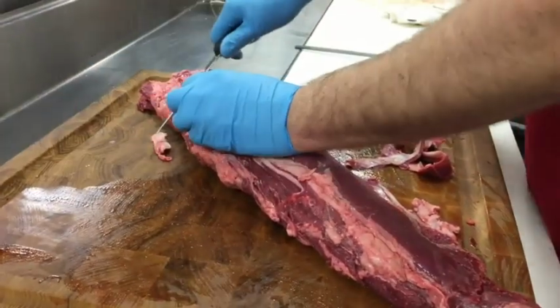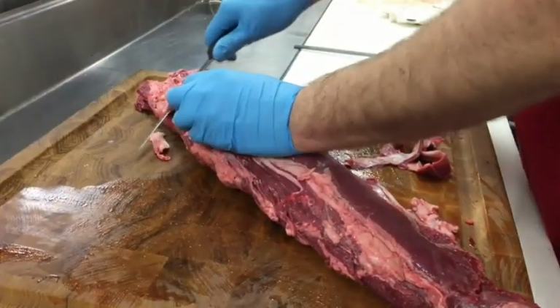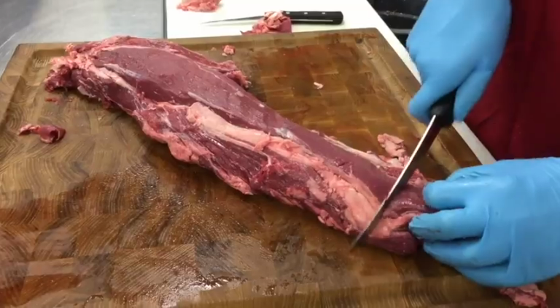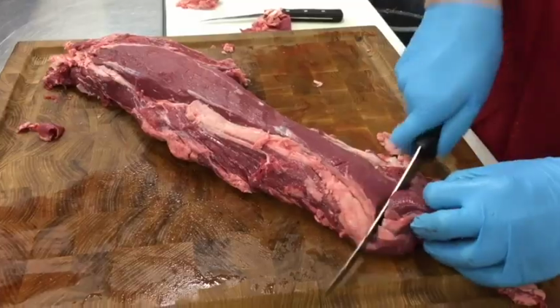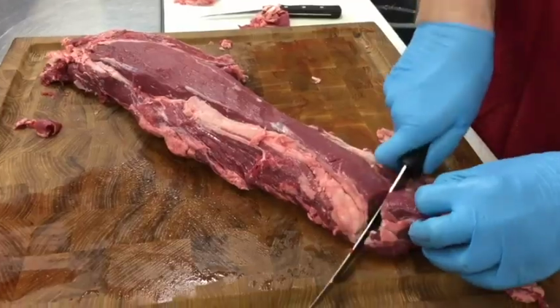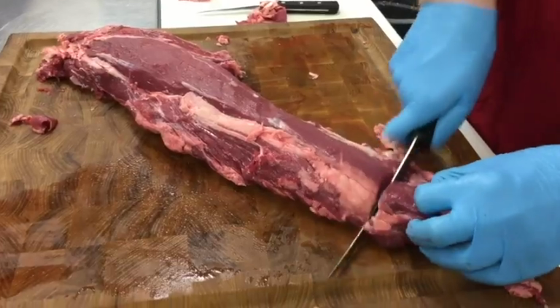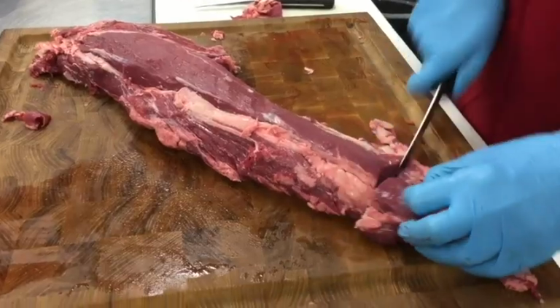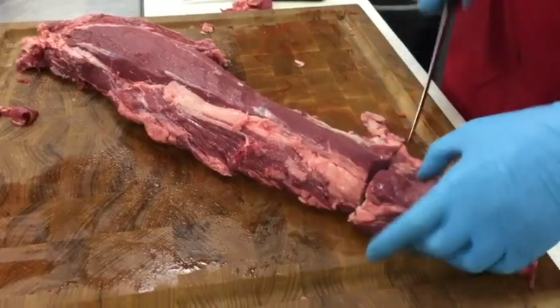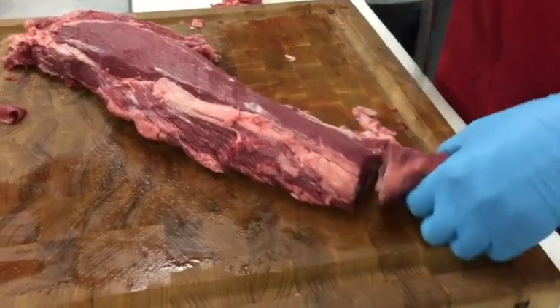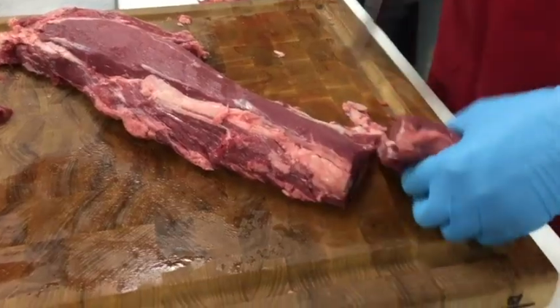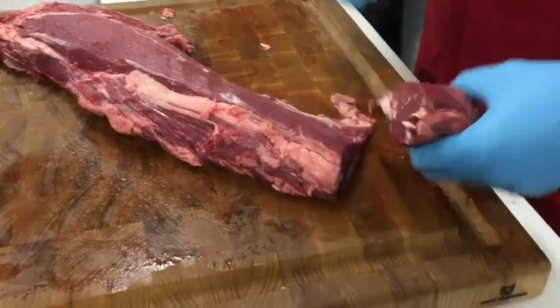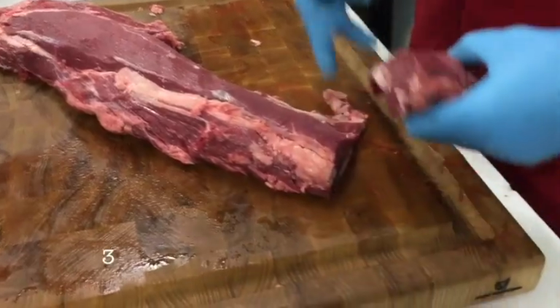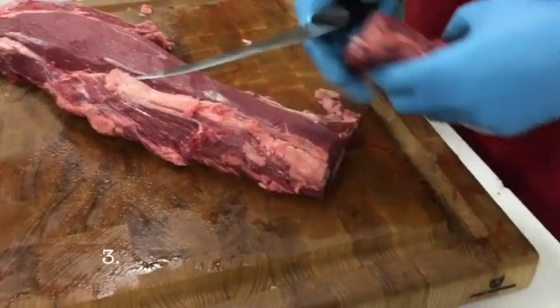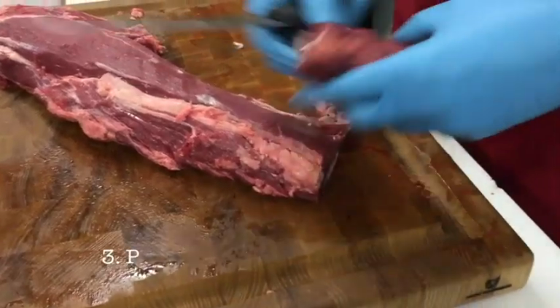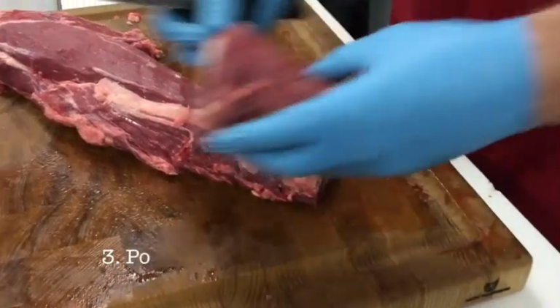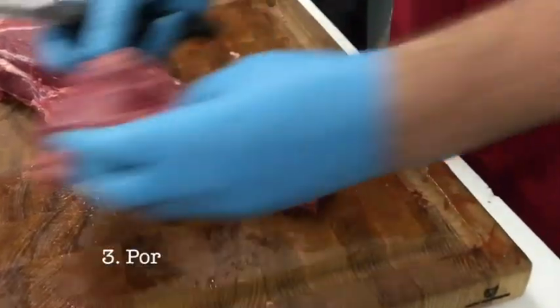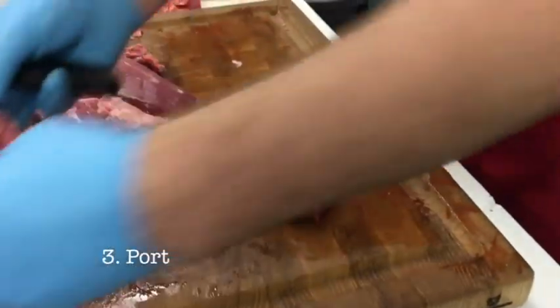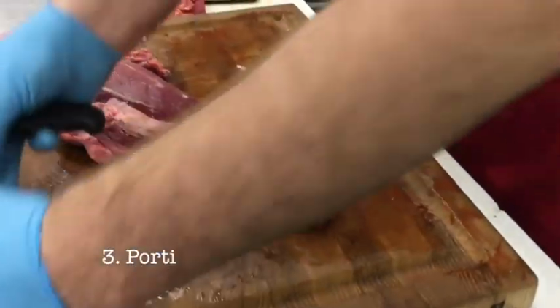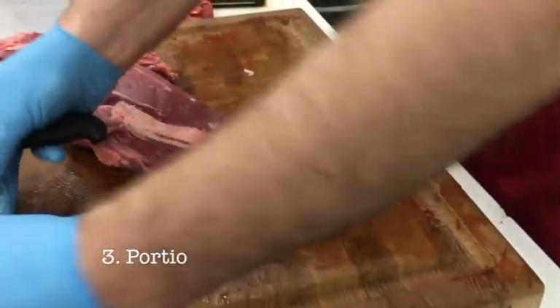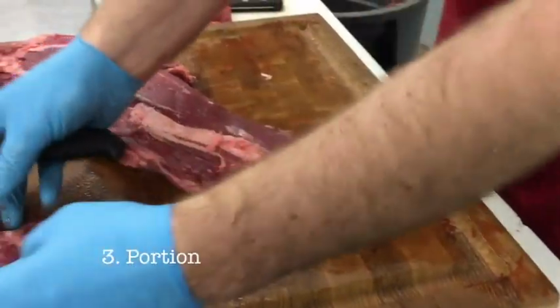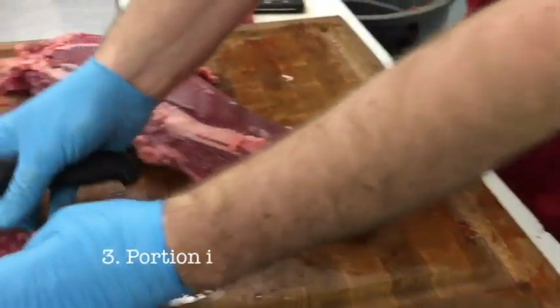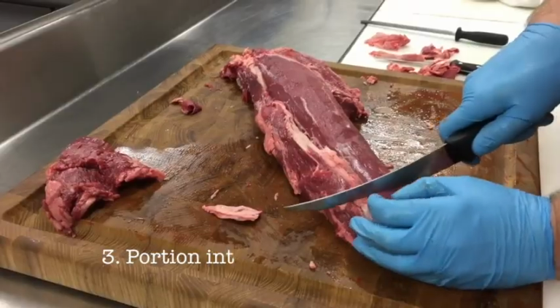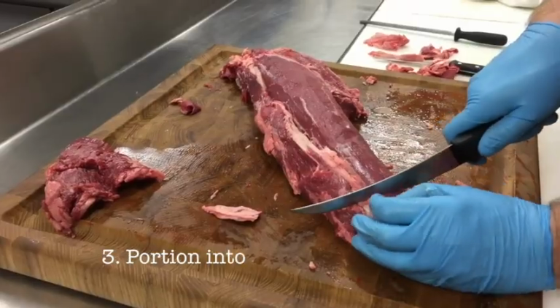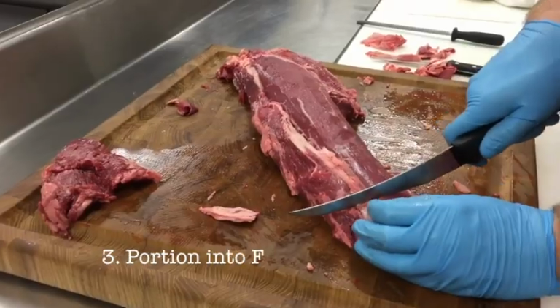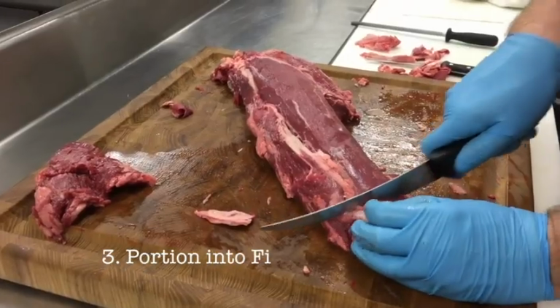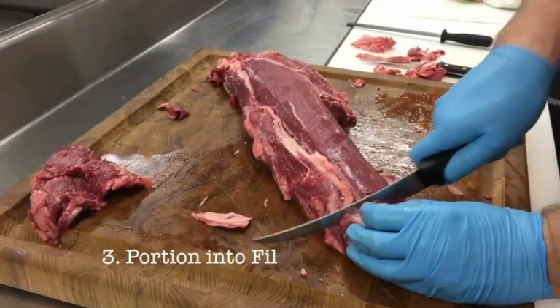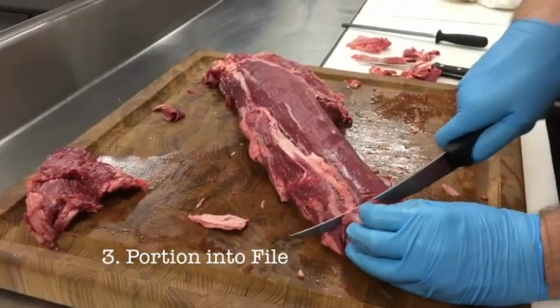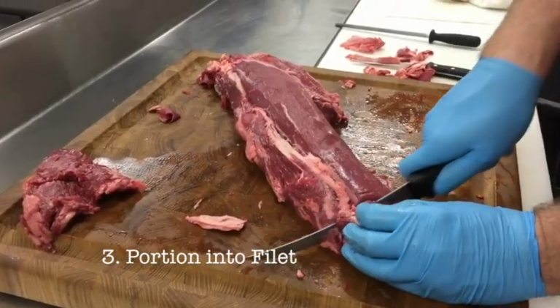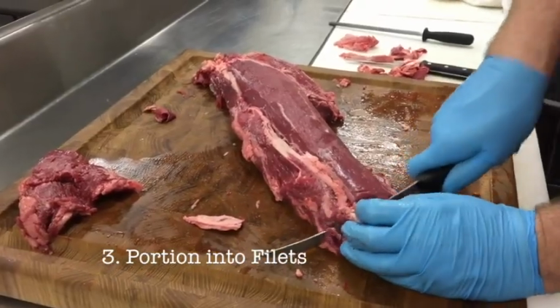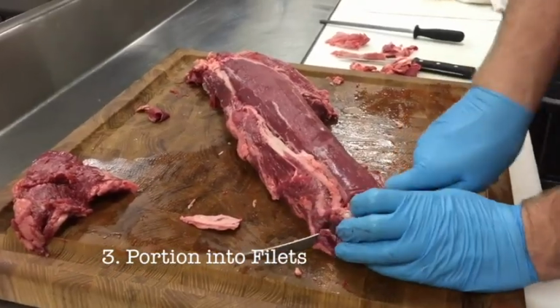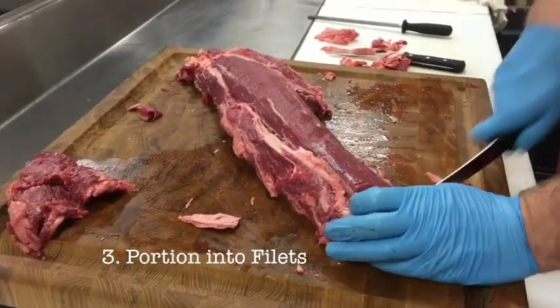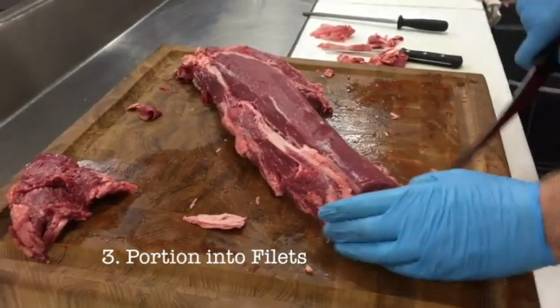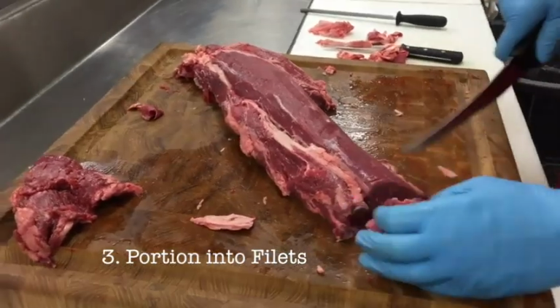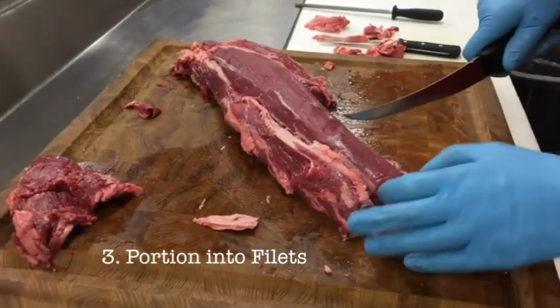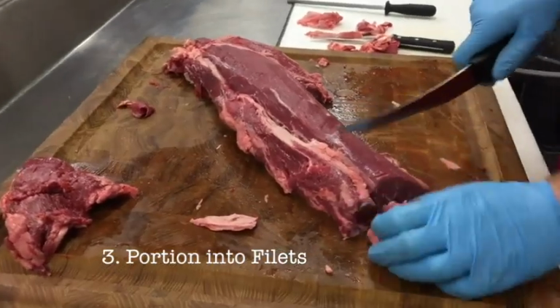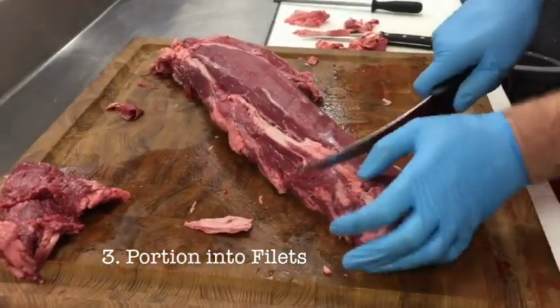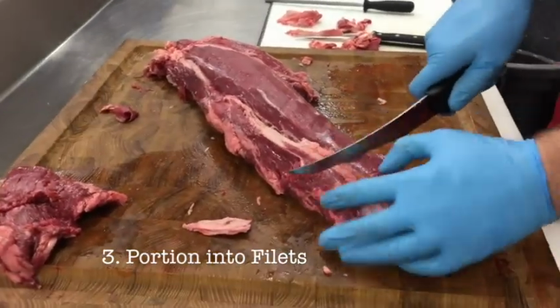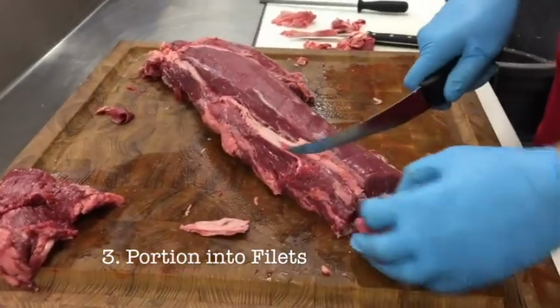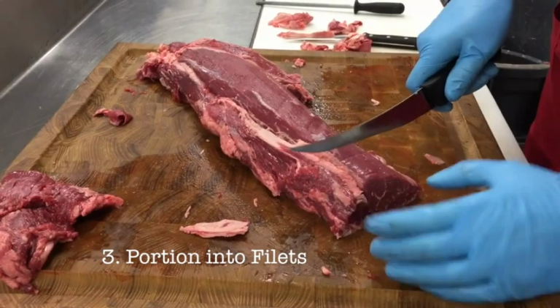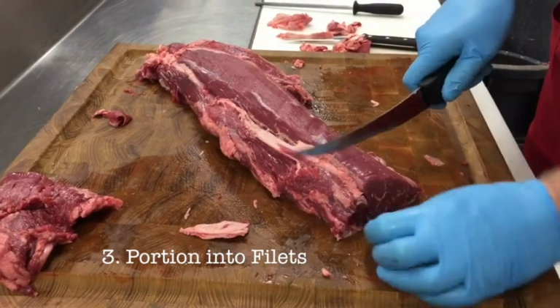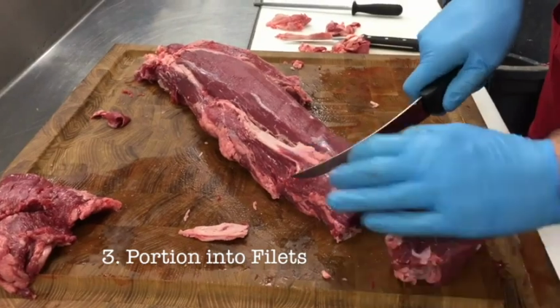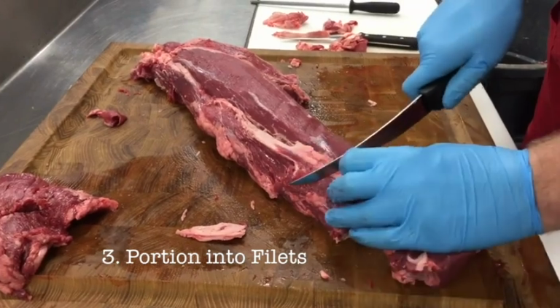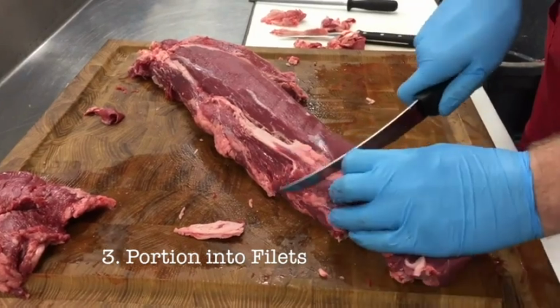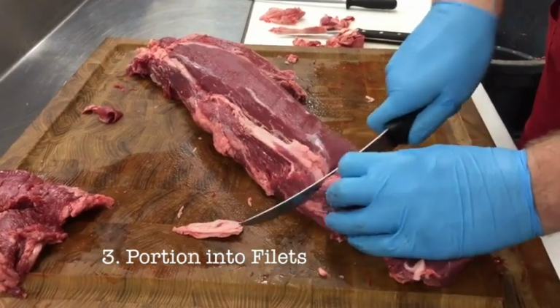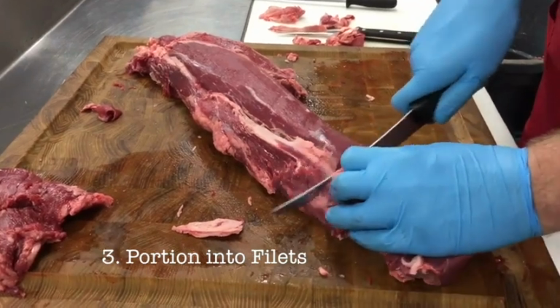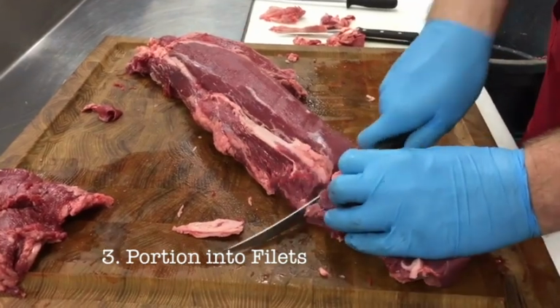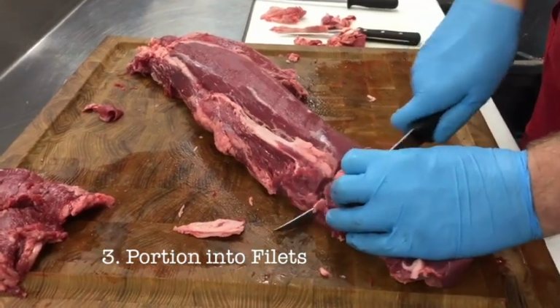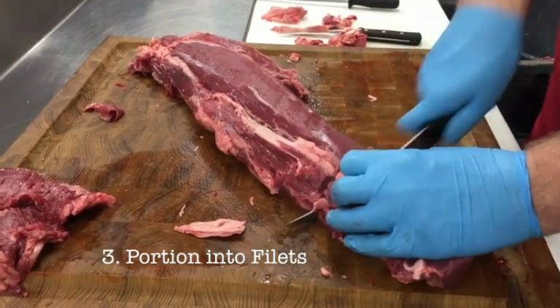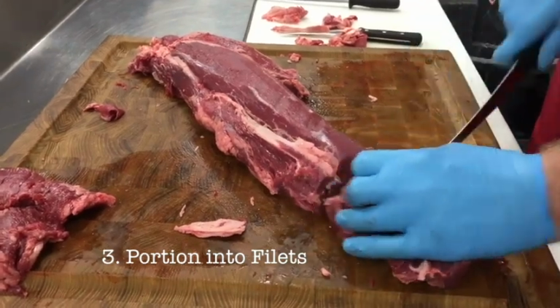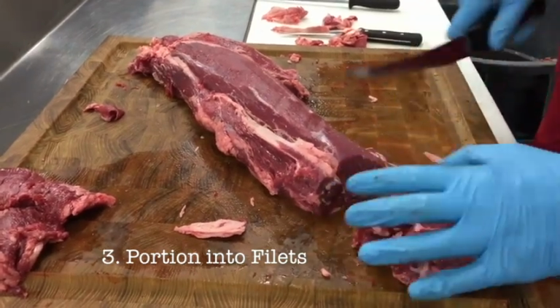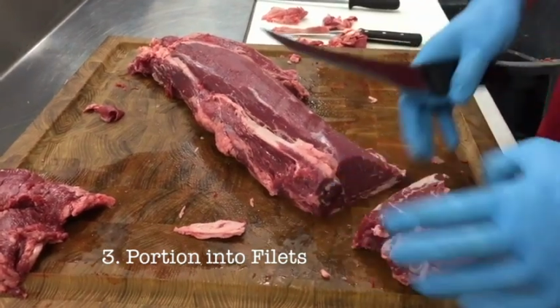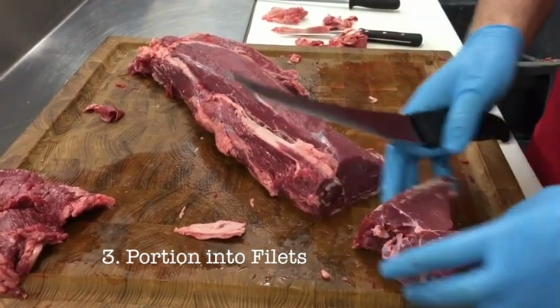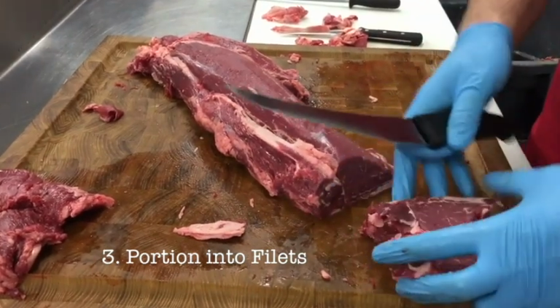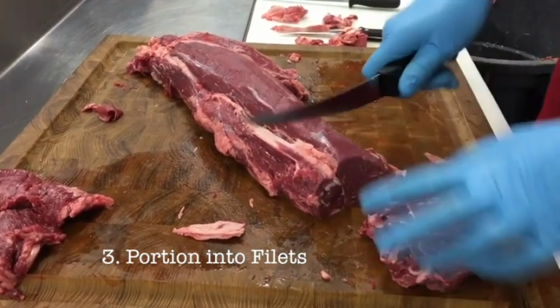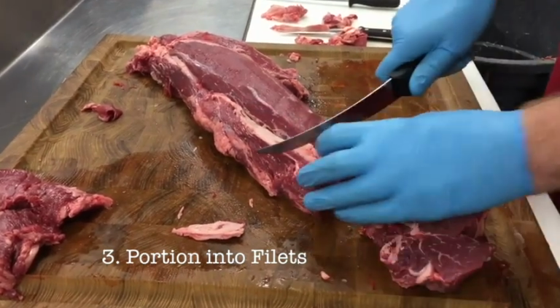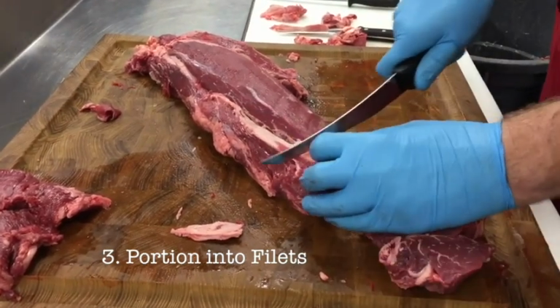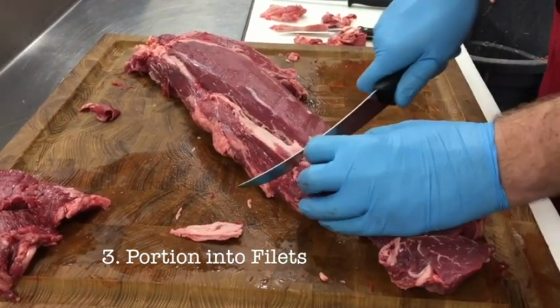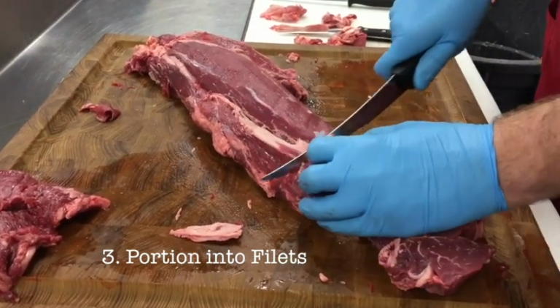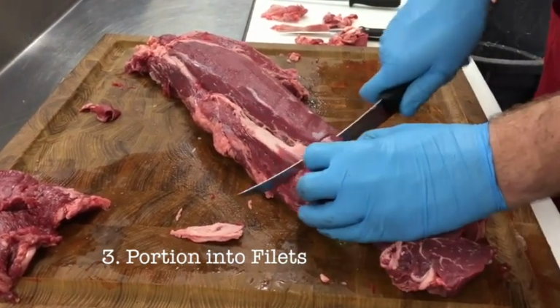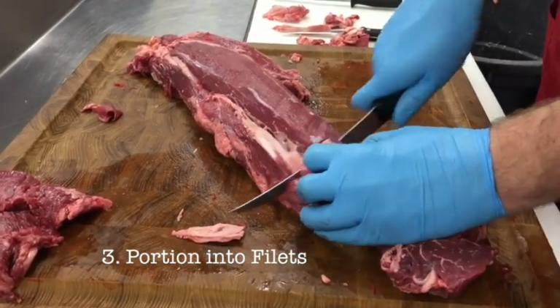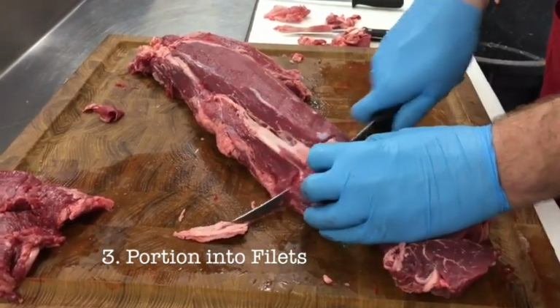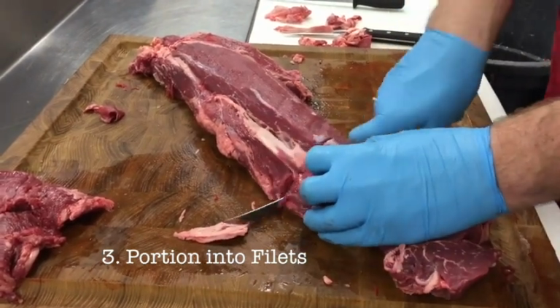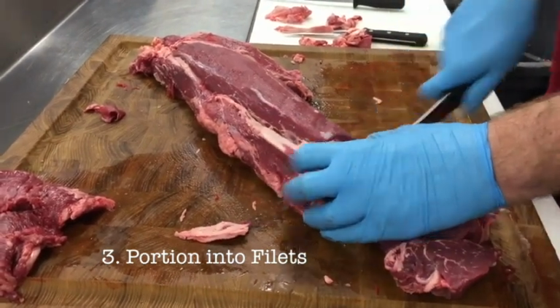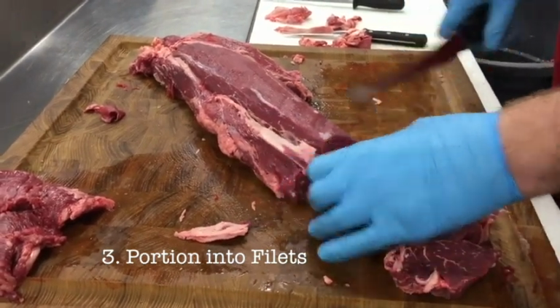Step three involves portioning the meat into filets. The smaller end will be four to six ounces and the larger end will be eight to ten ounces.